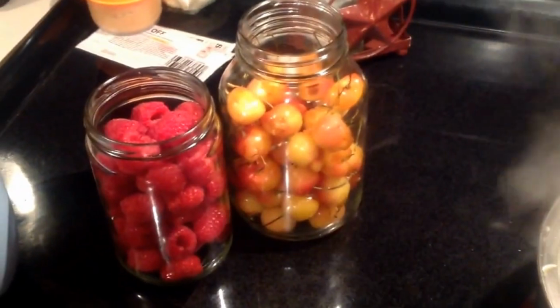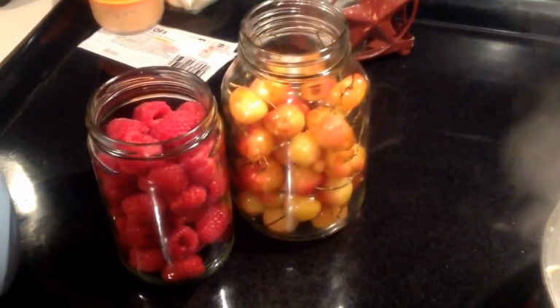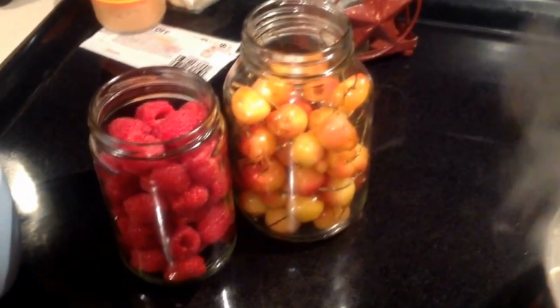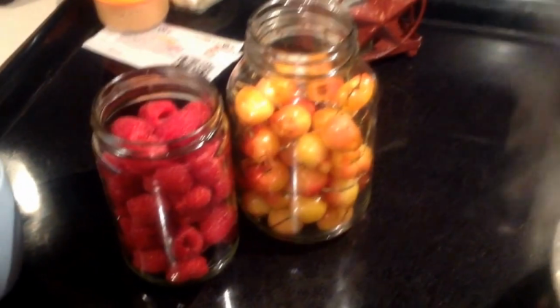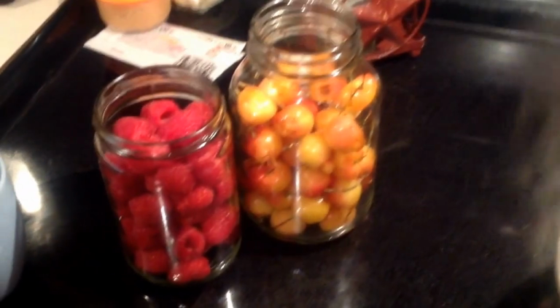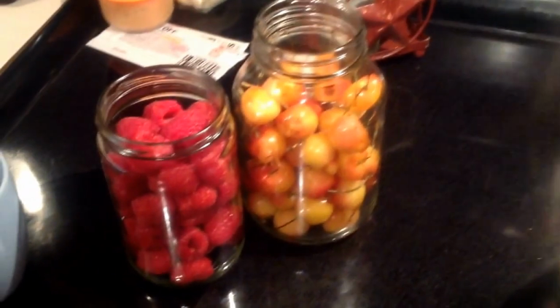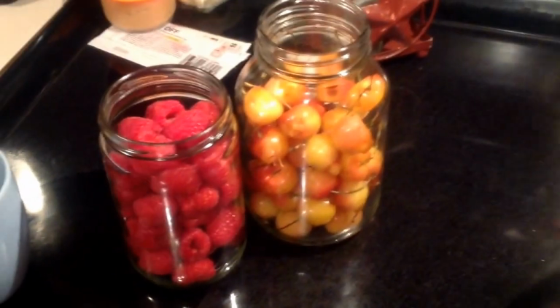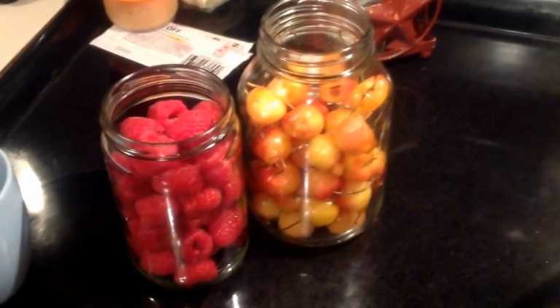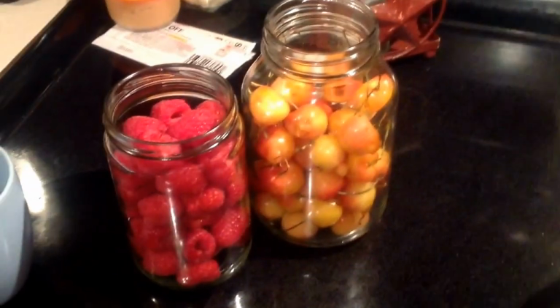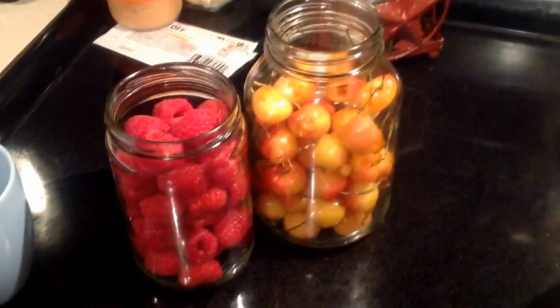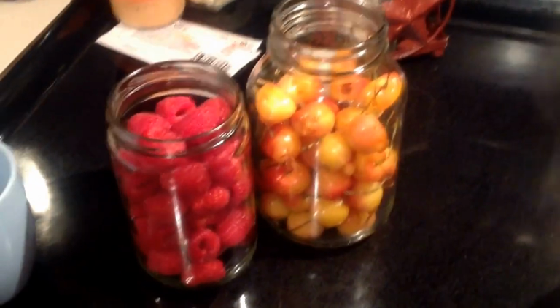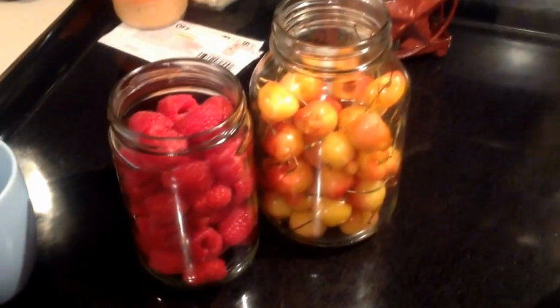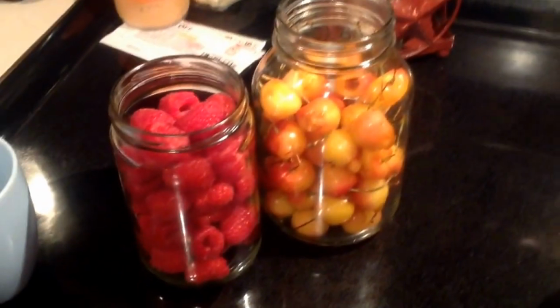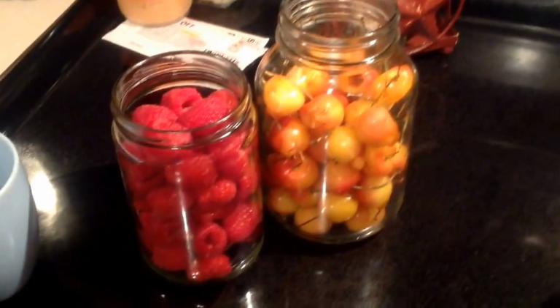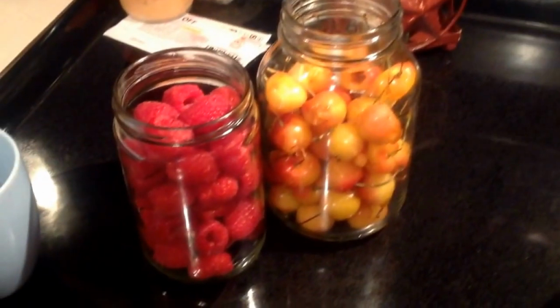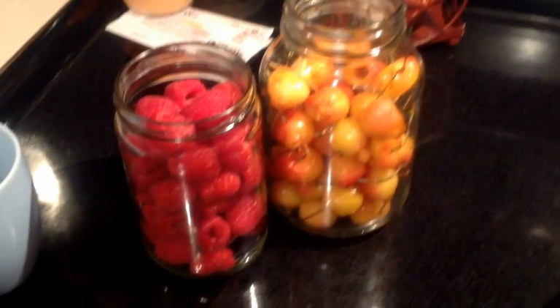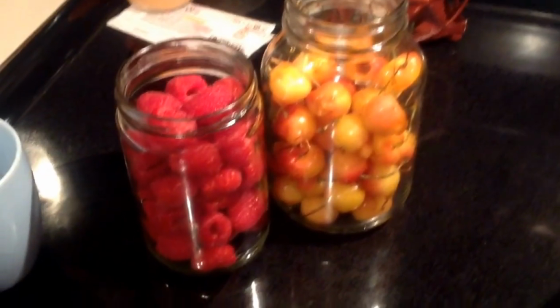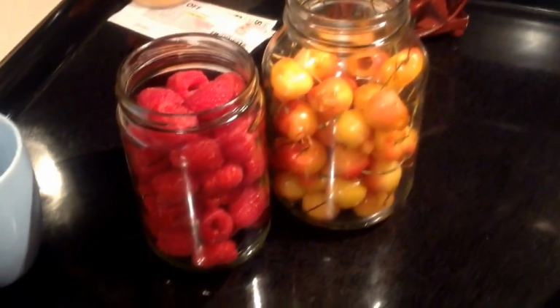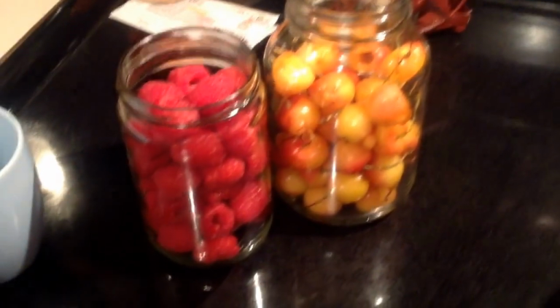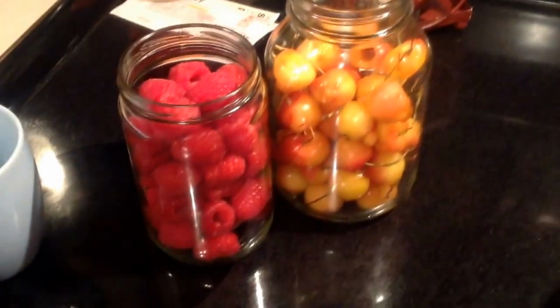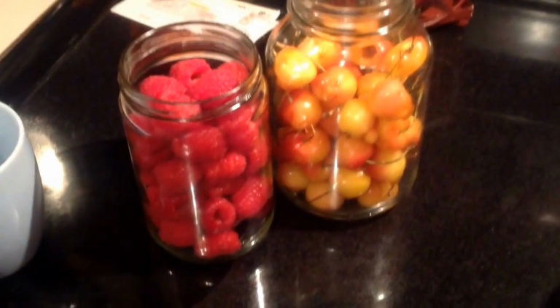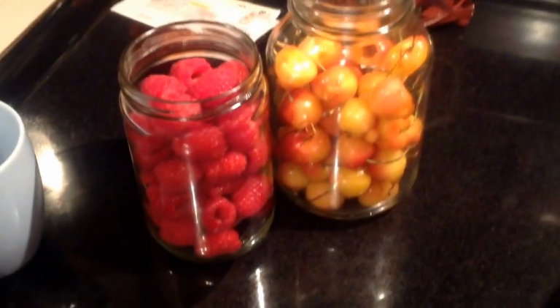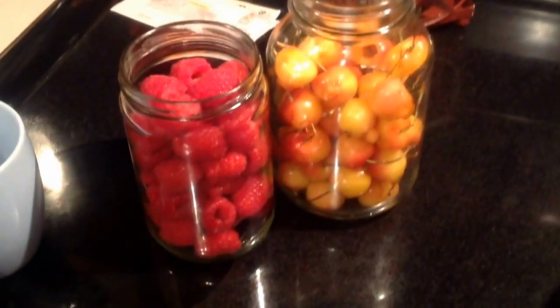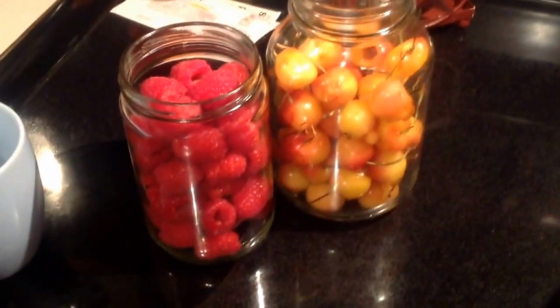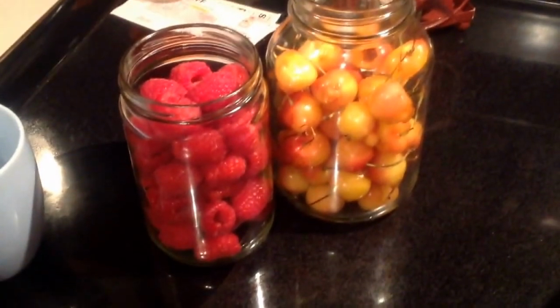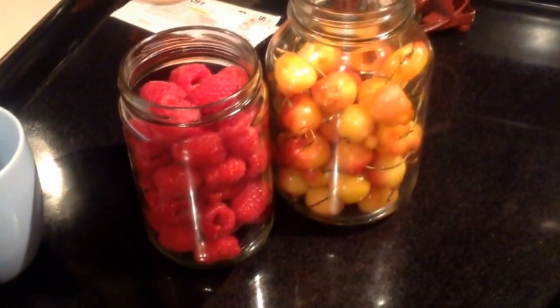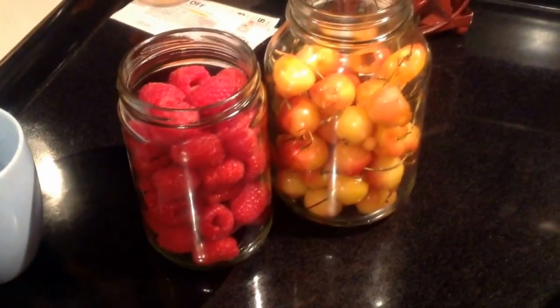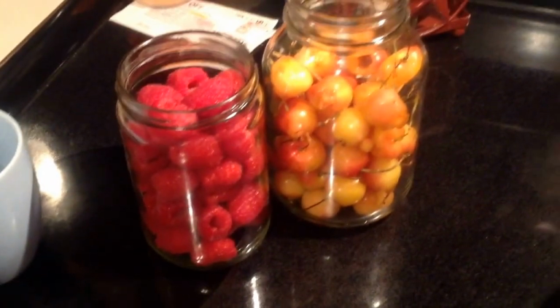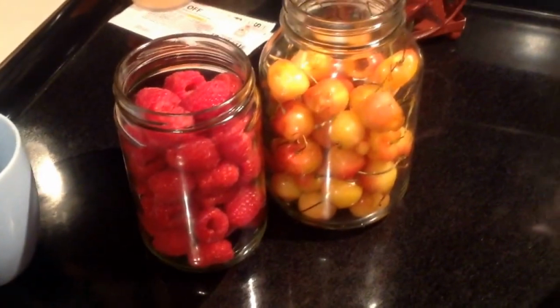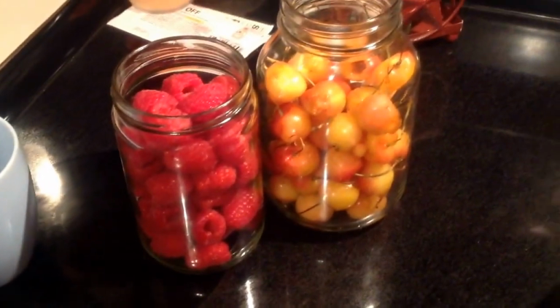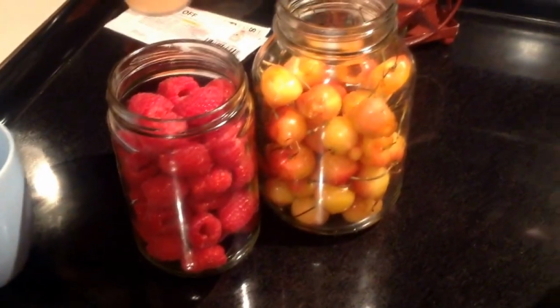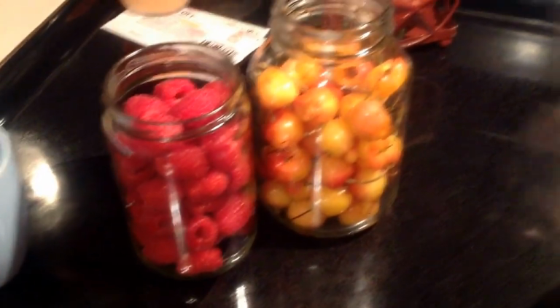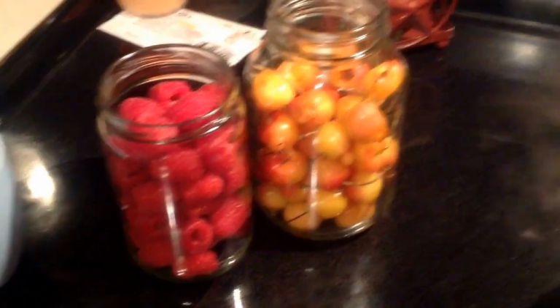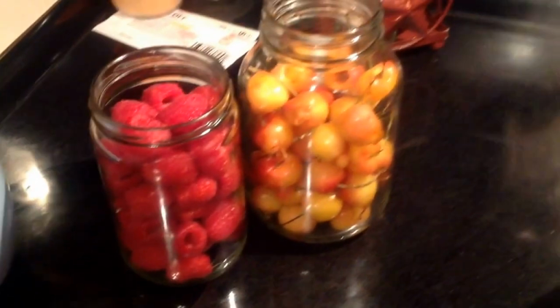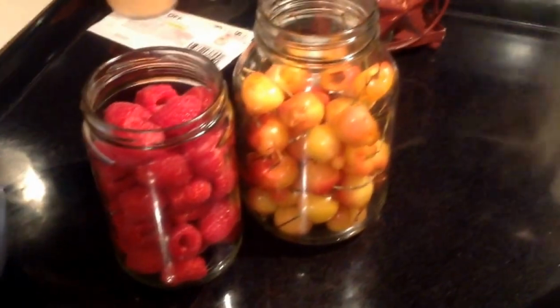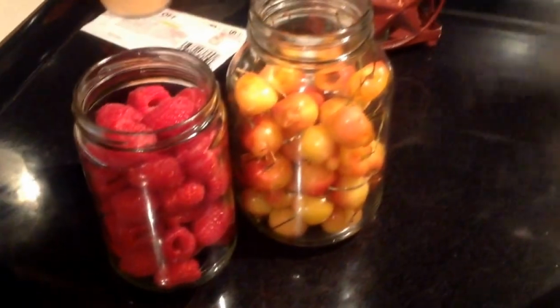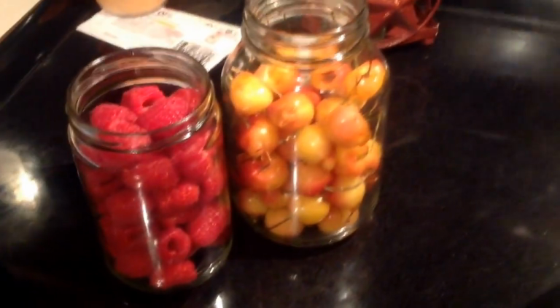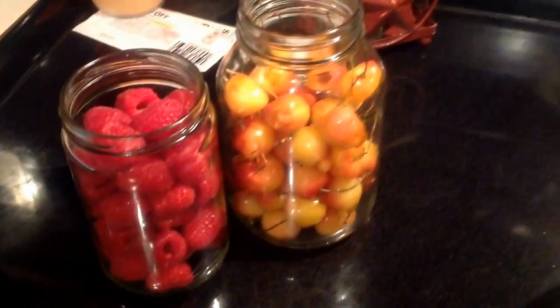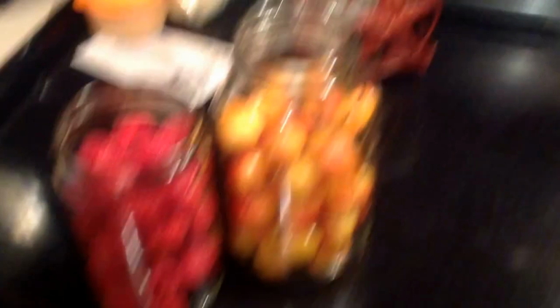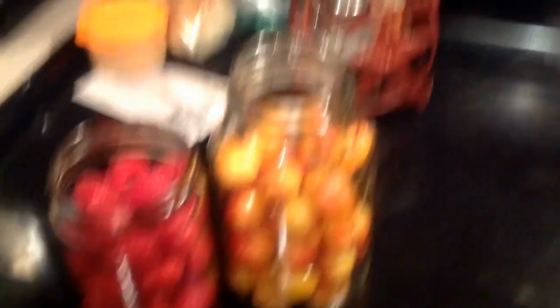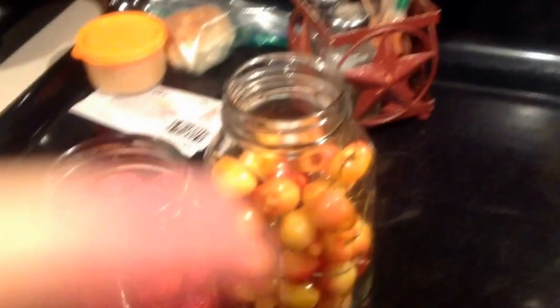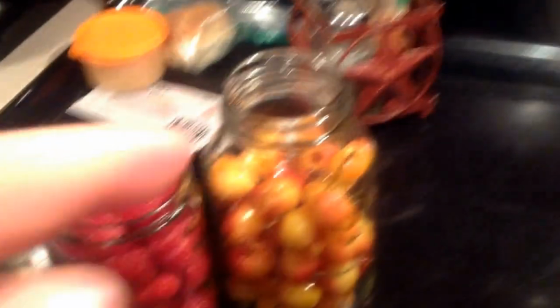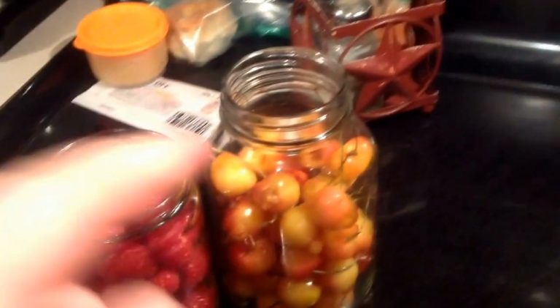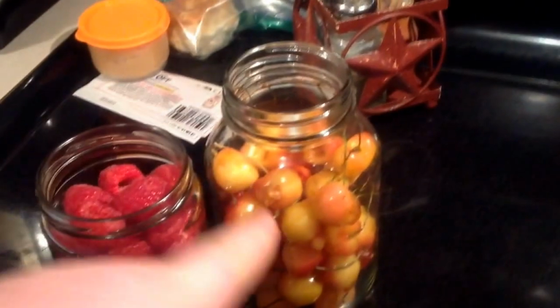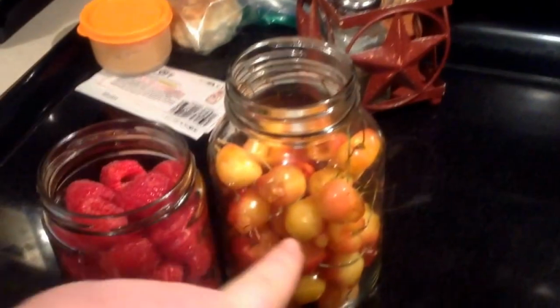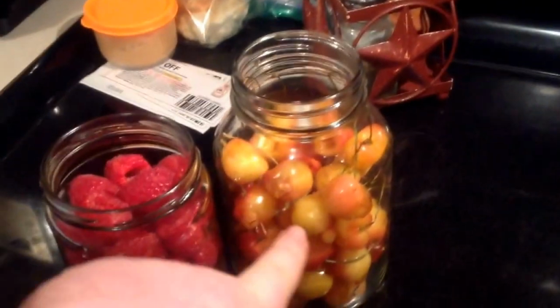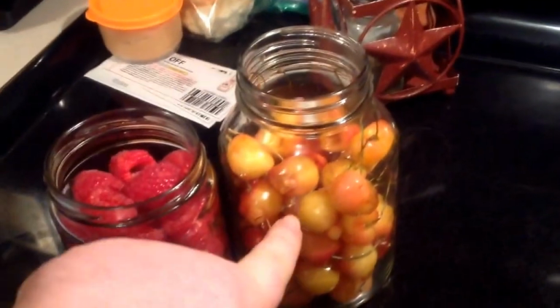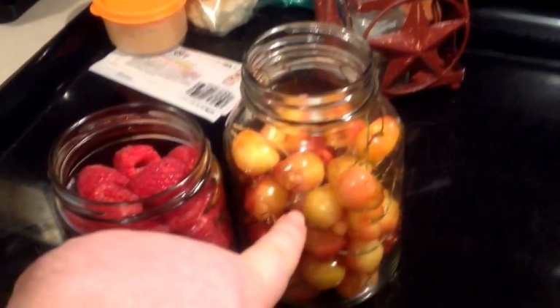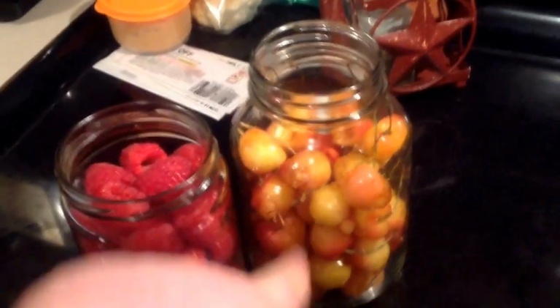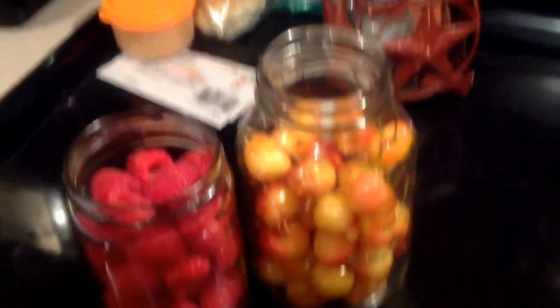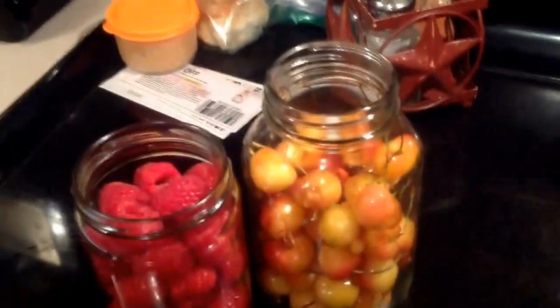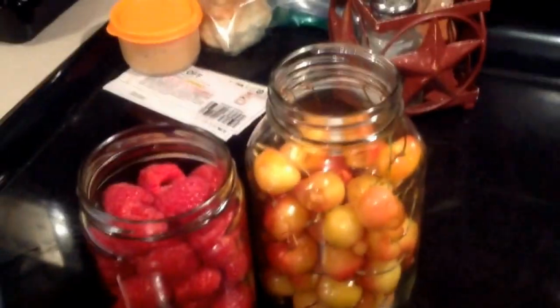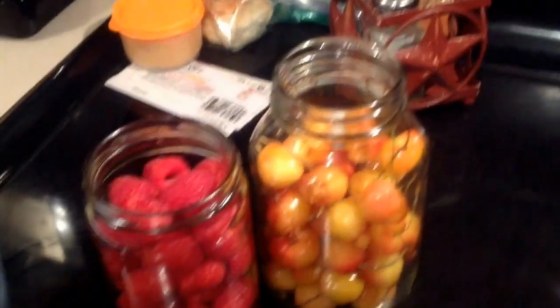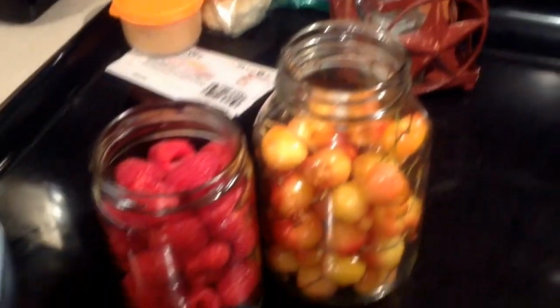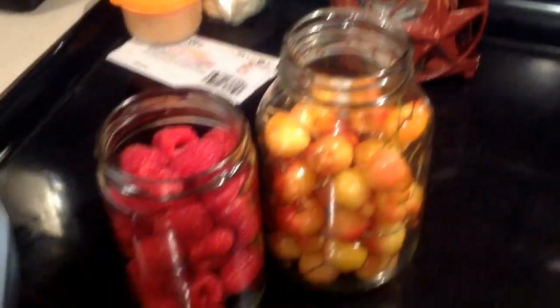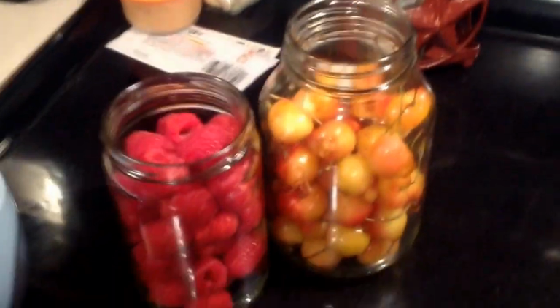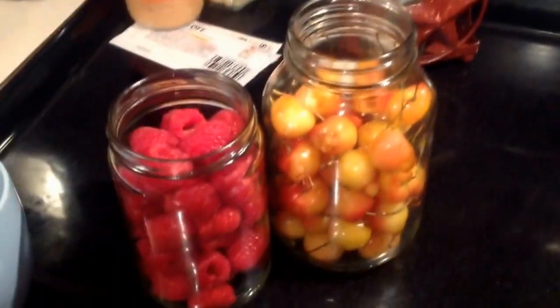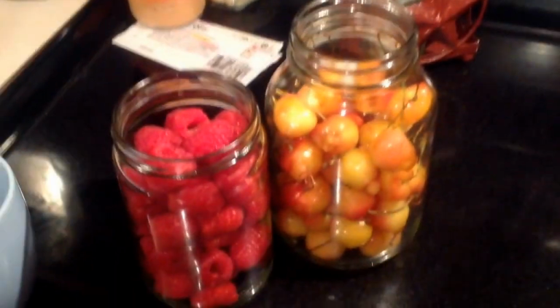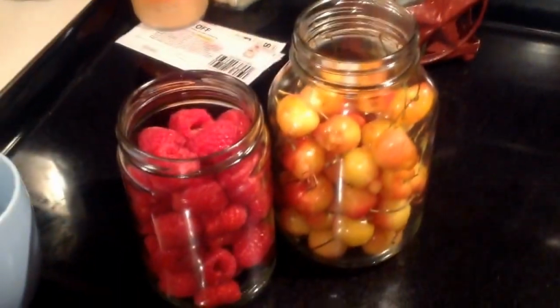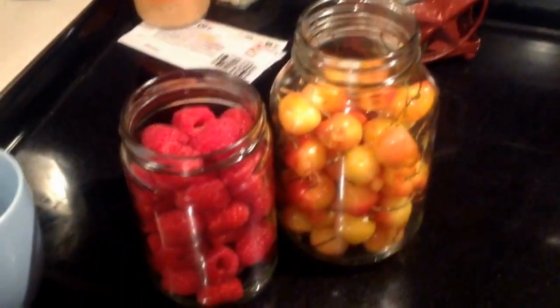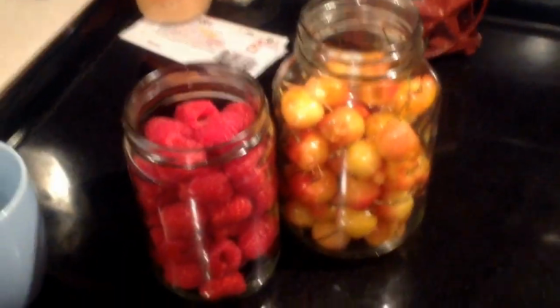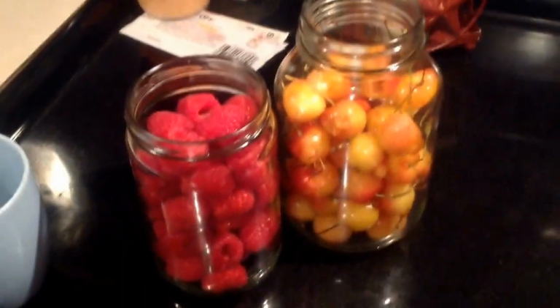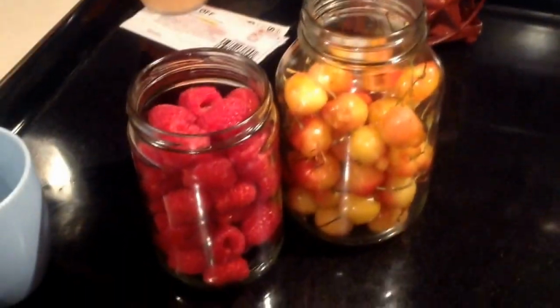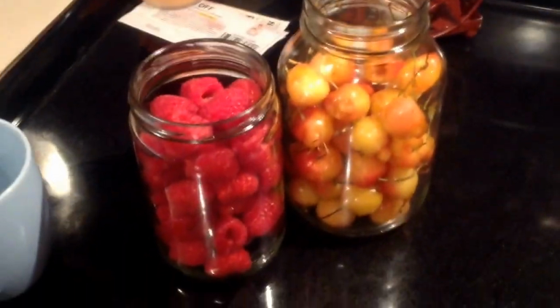I'm going to show you how to preserve some raspberries and some cherries. These have had the pits removed.